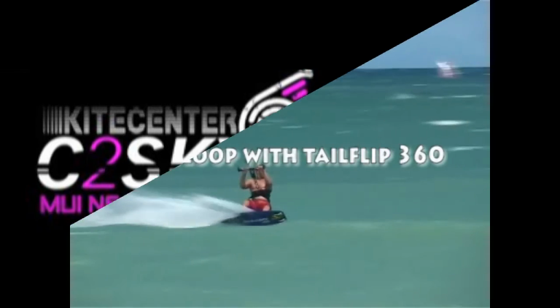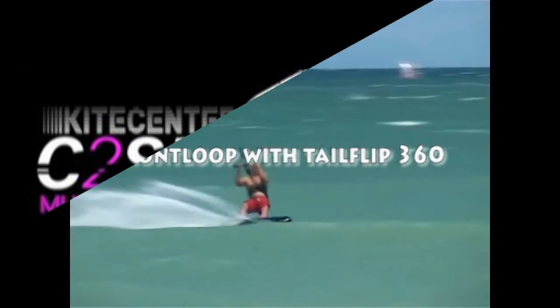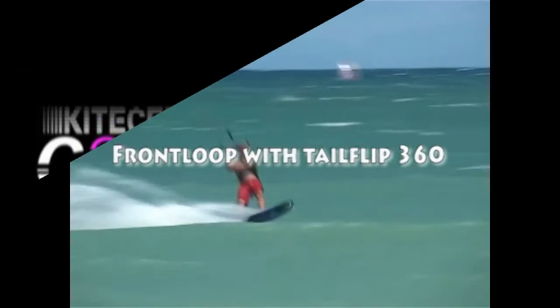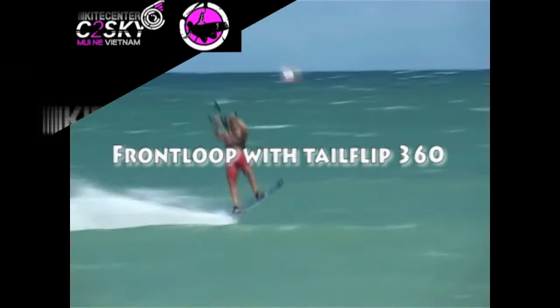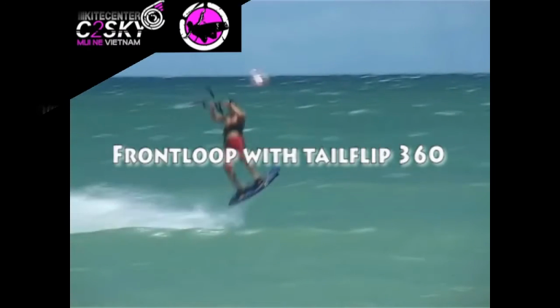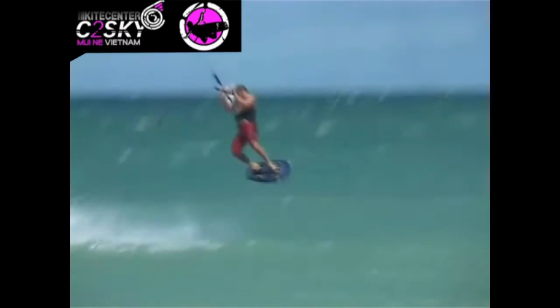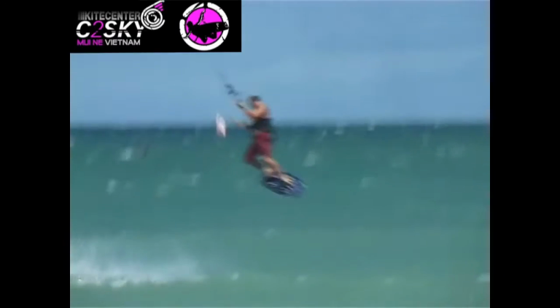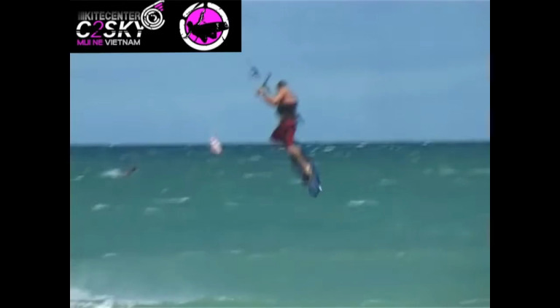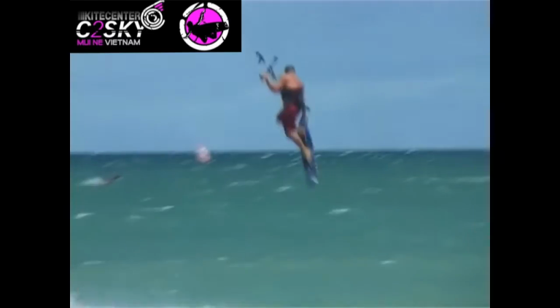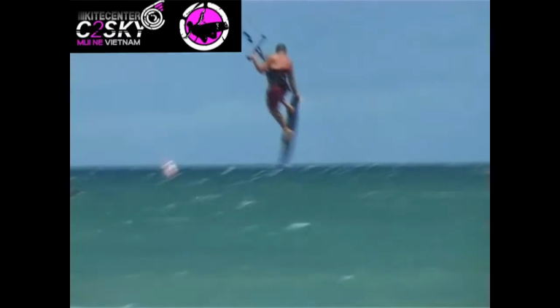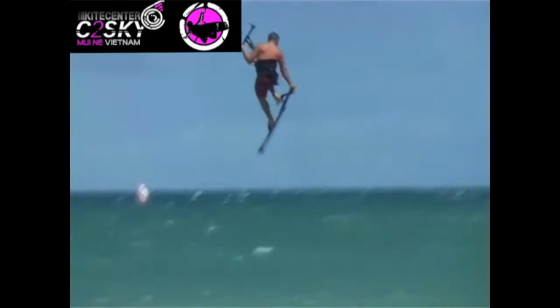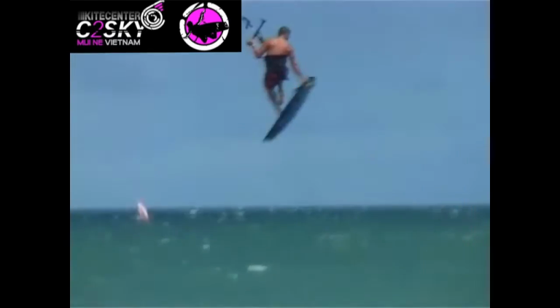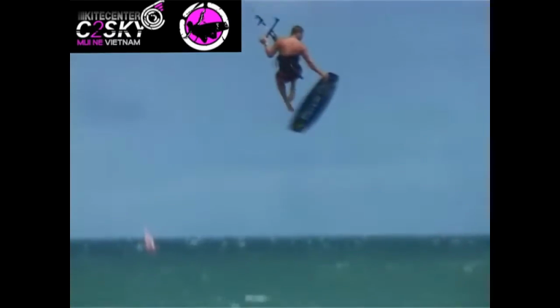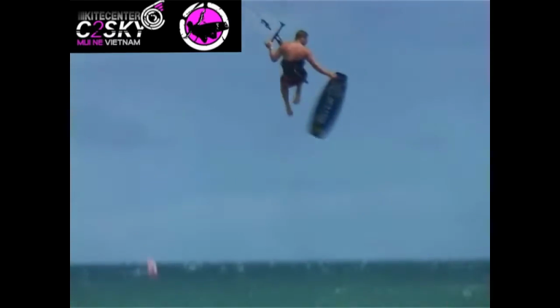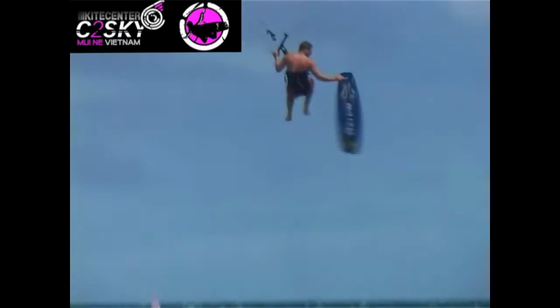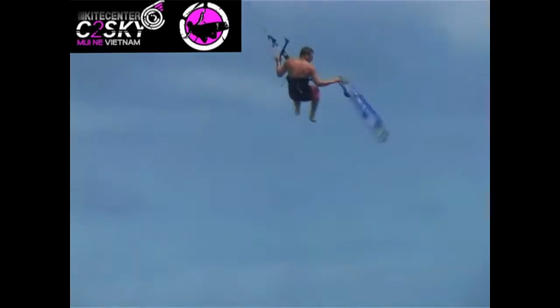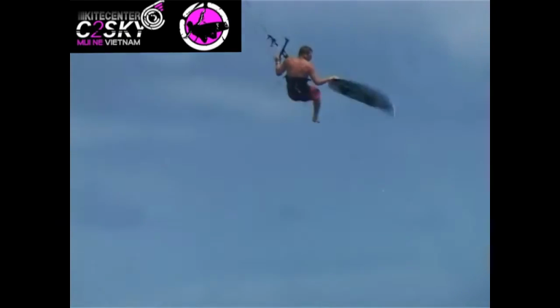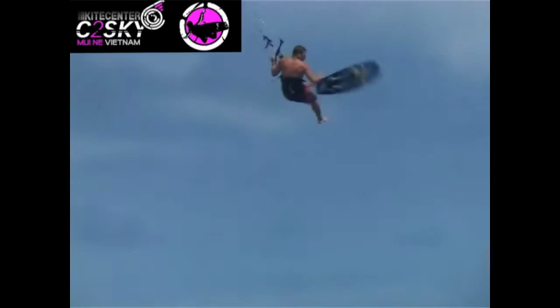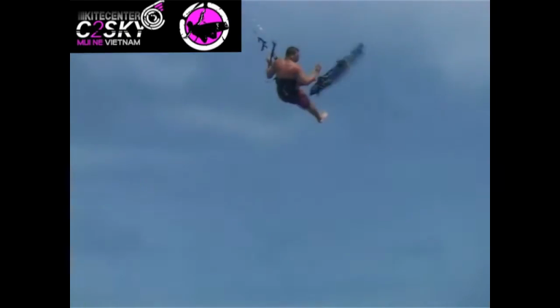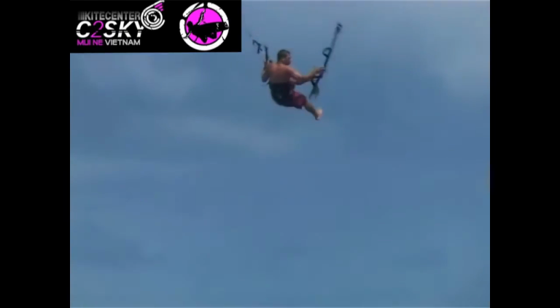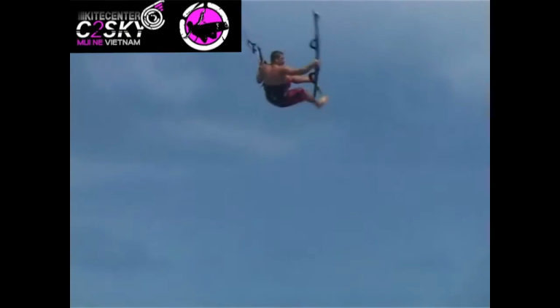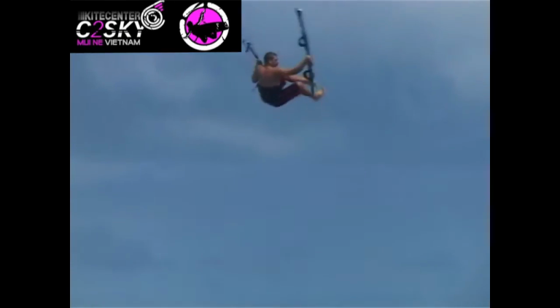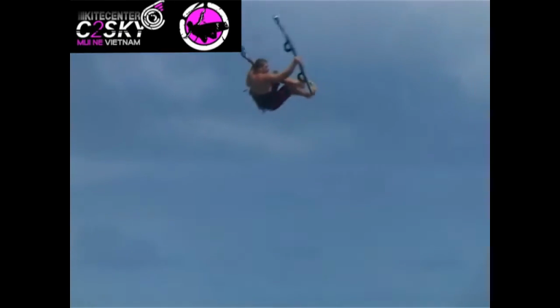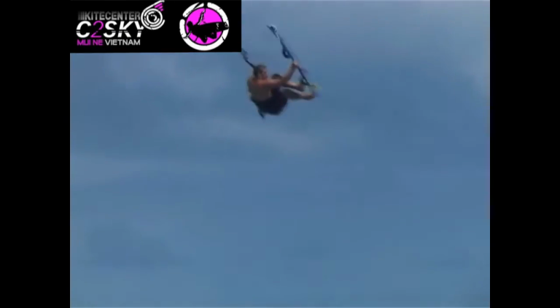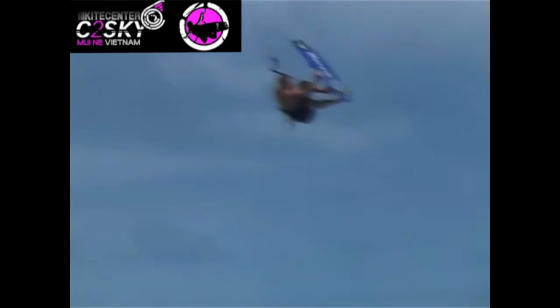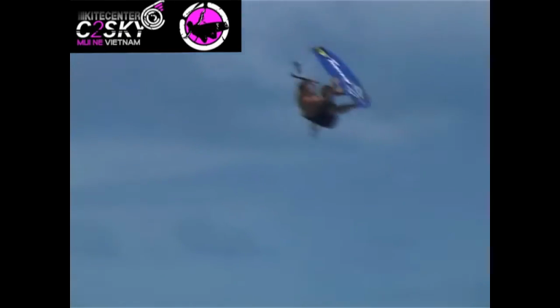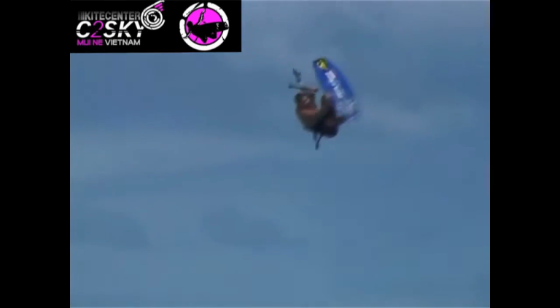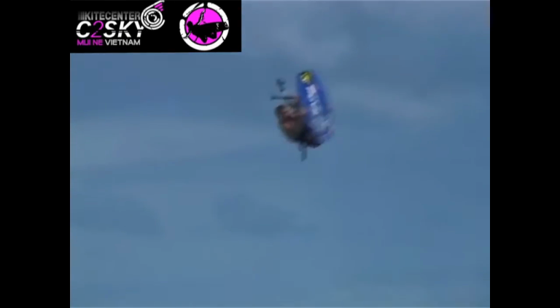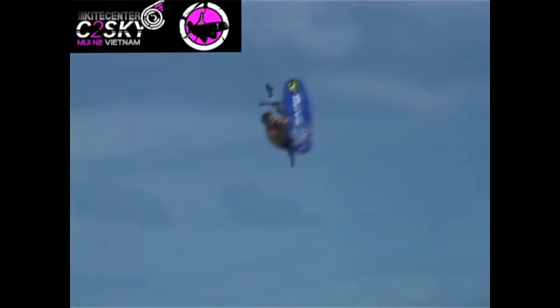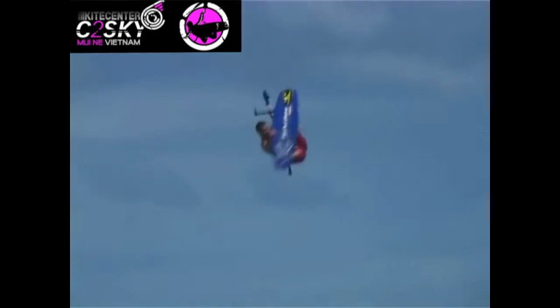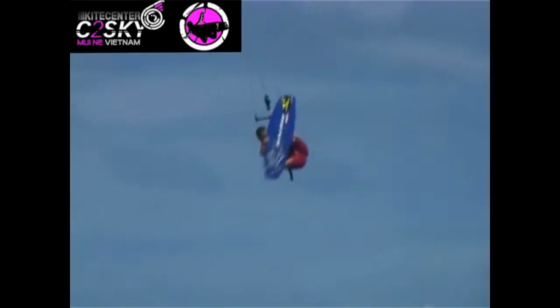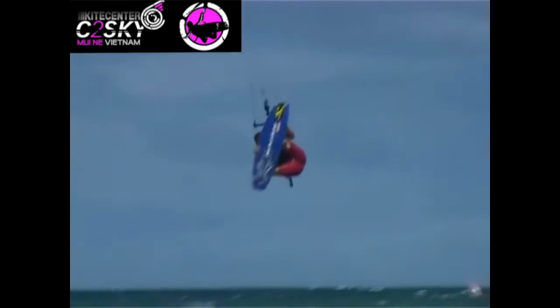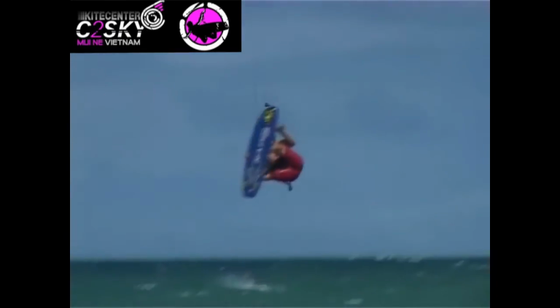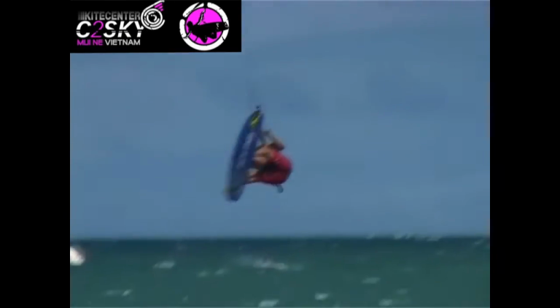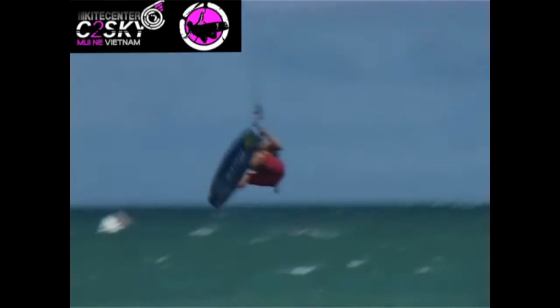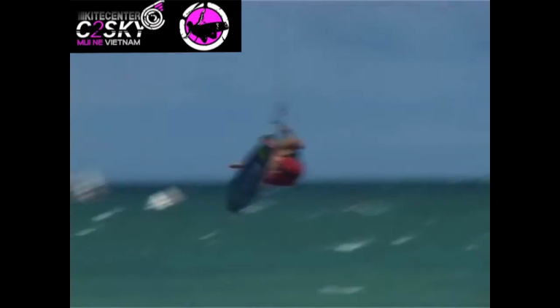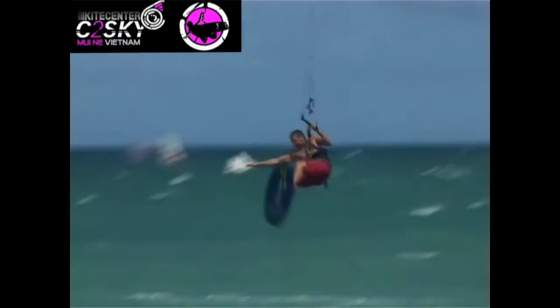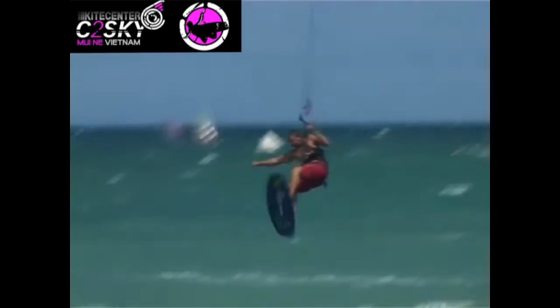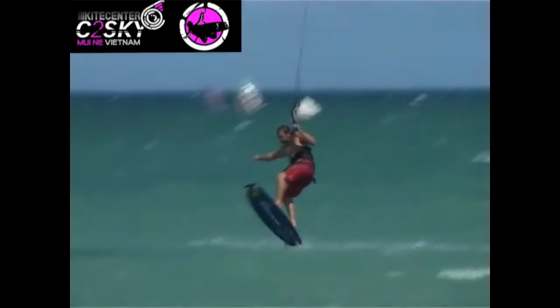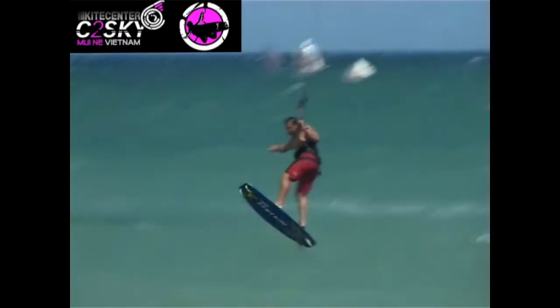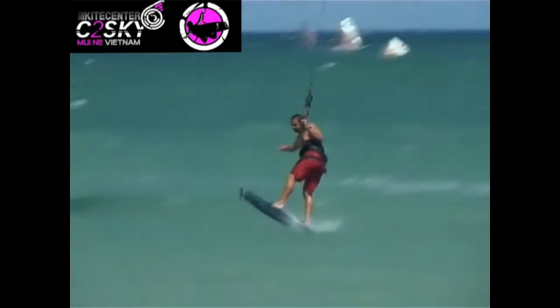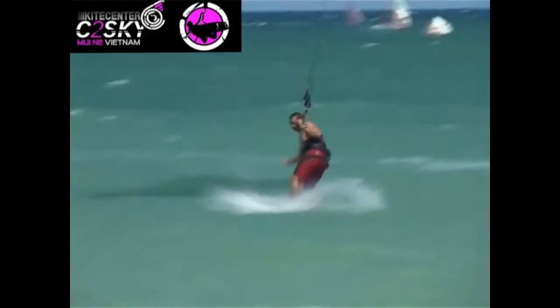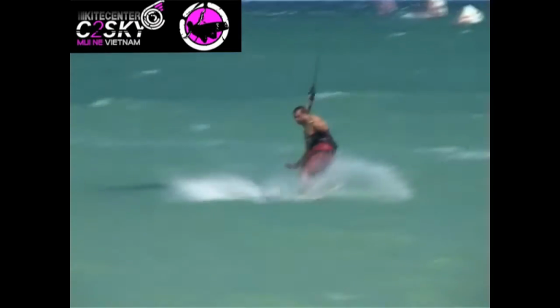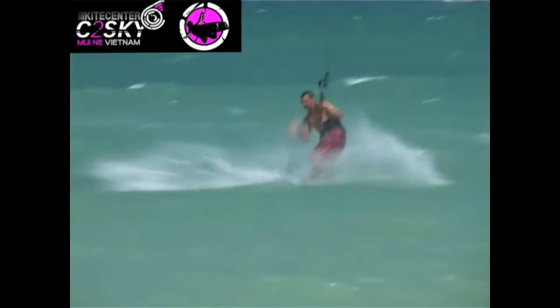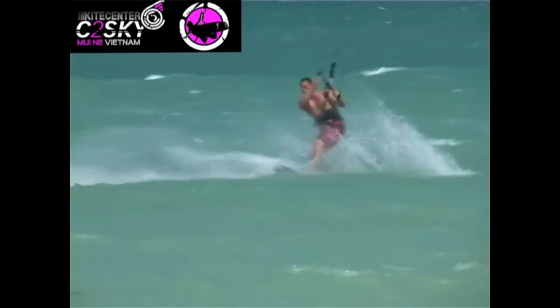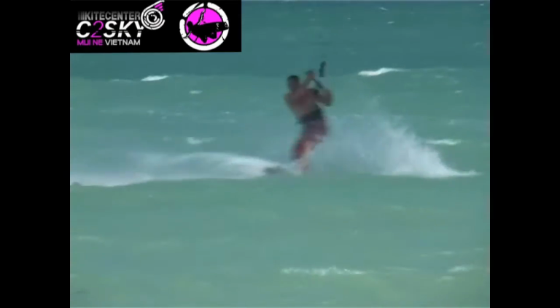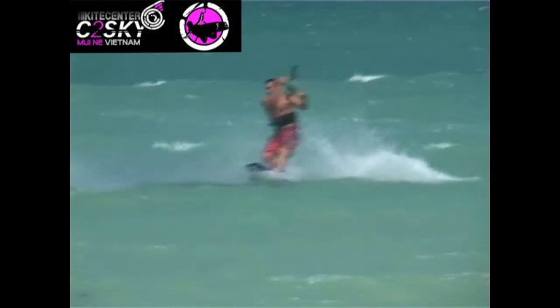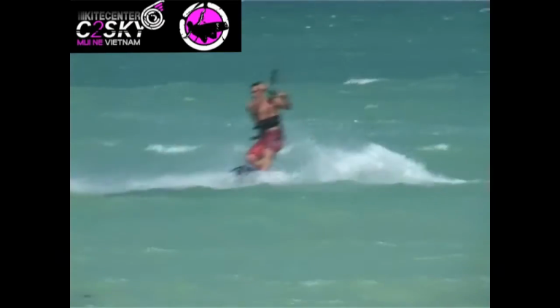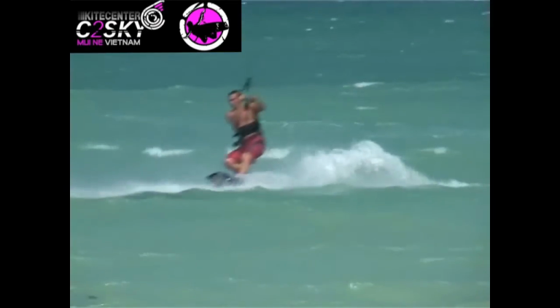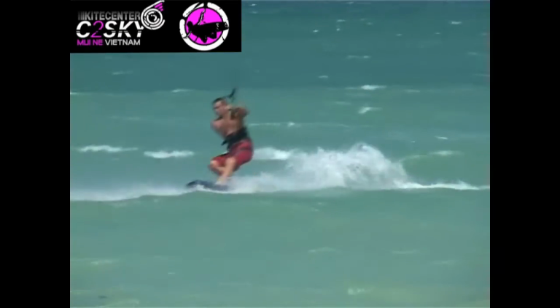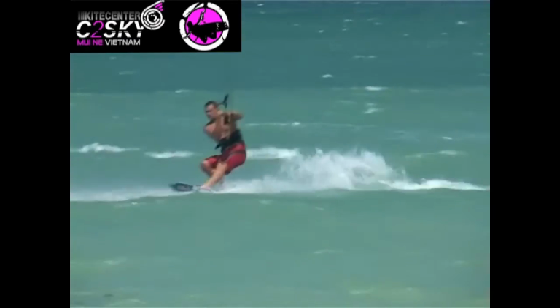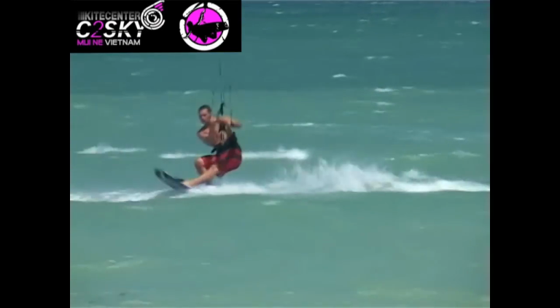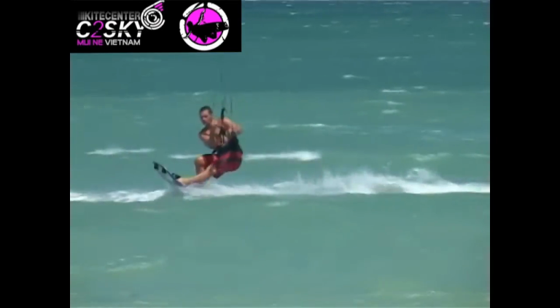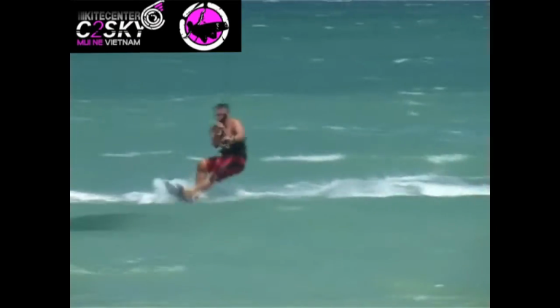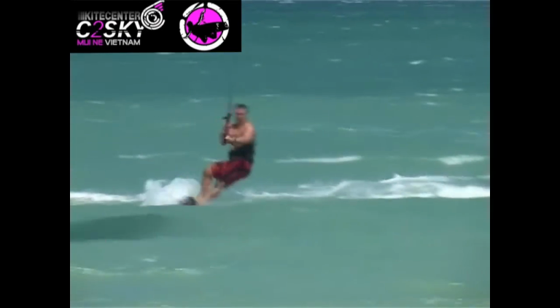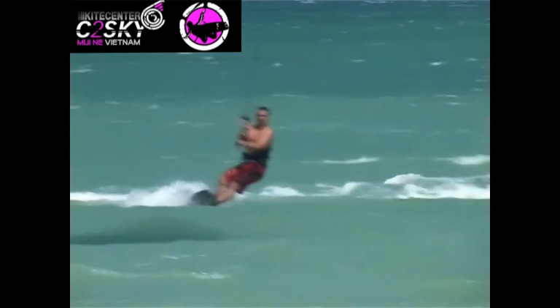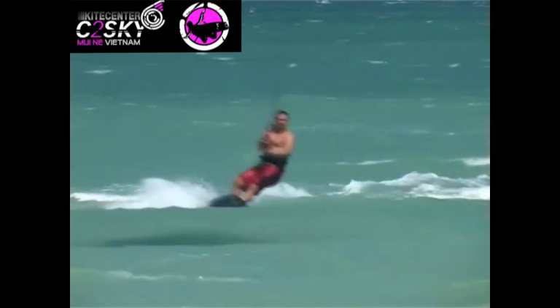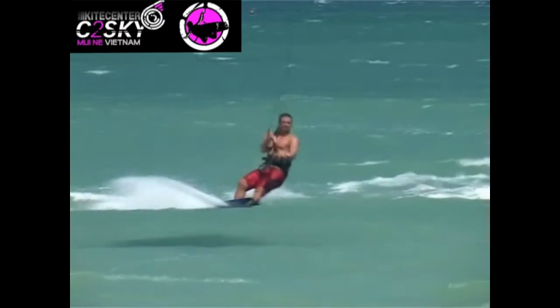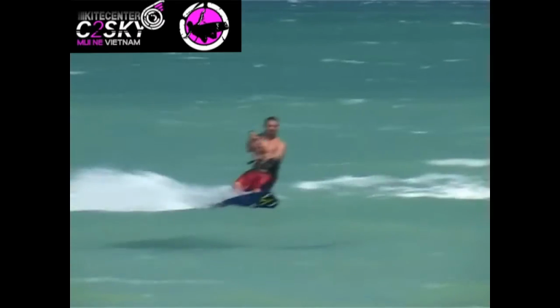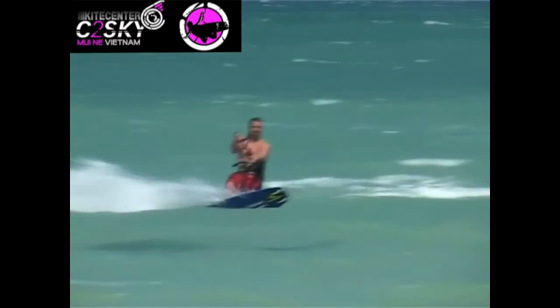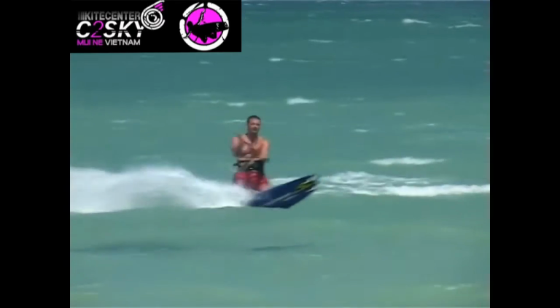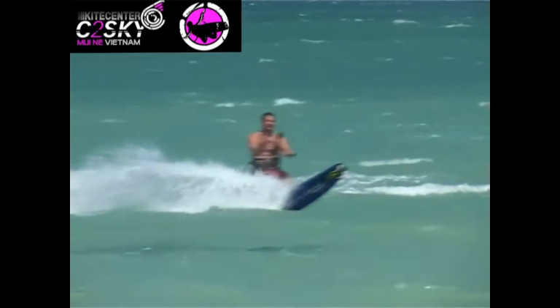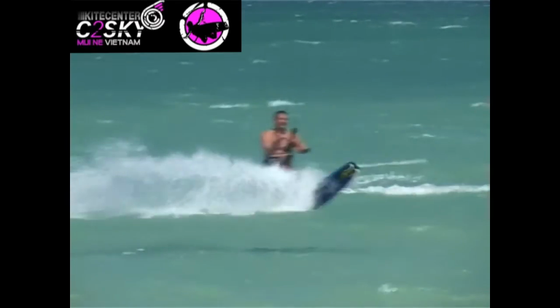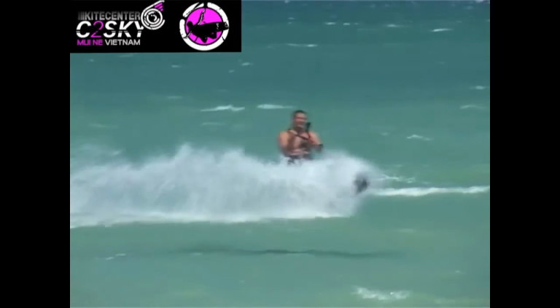Here's a front loop with a tail flip 360. Tossing the board from tail to indie grab while it's rotating.